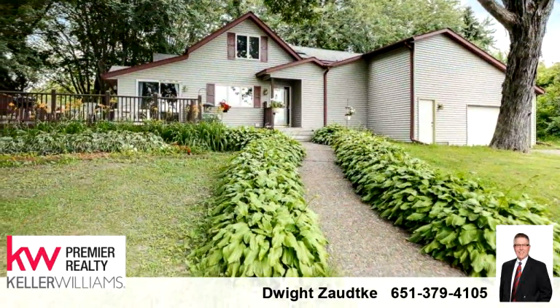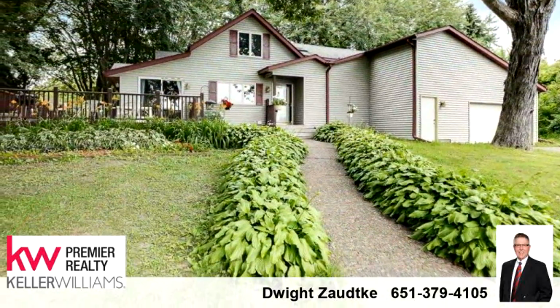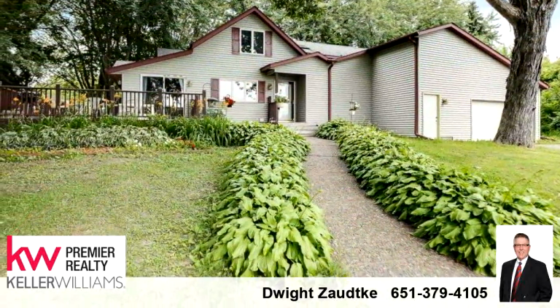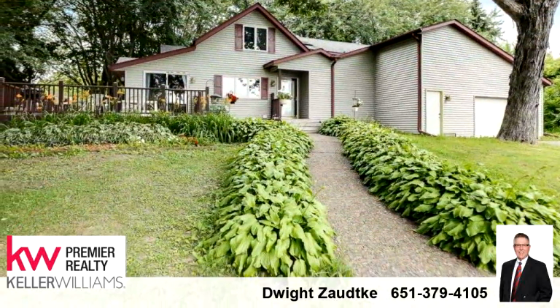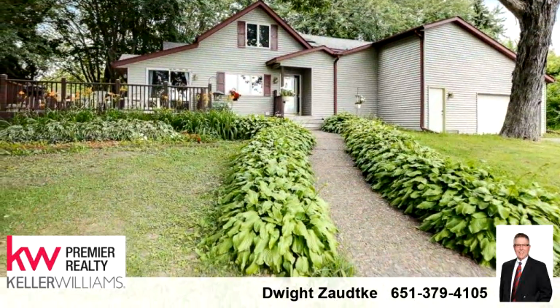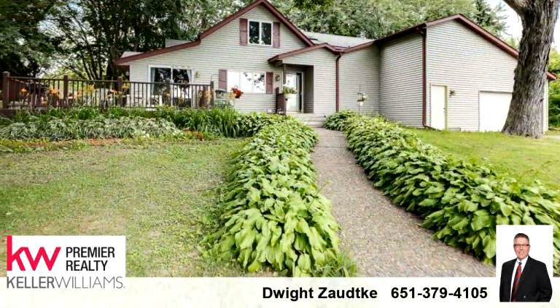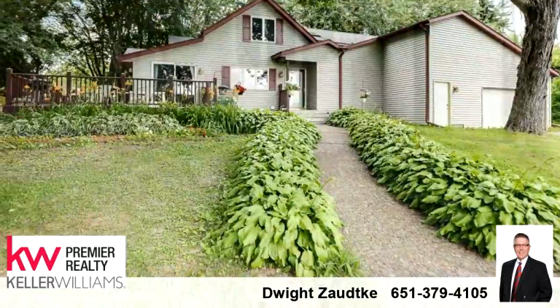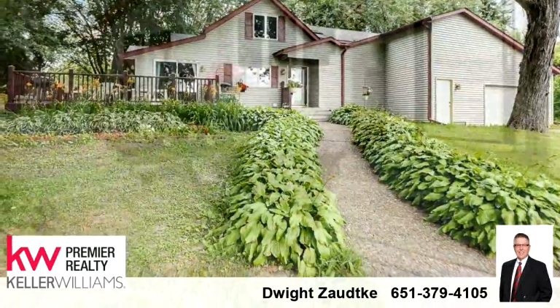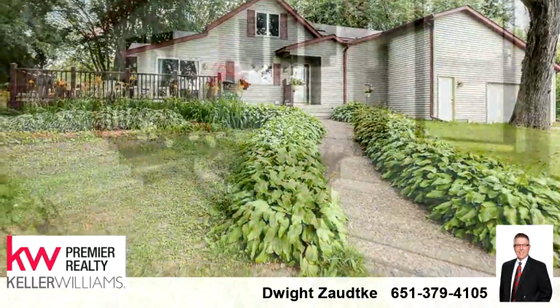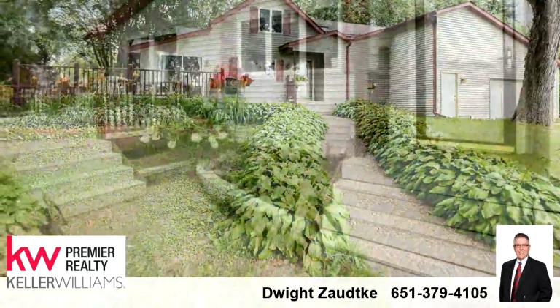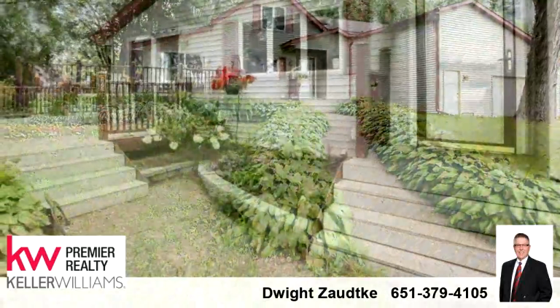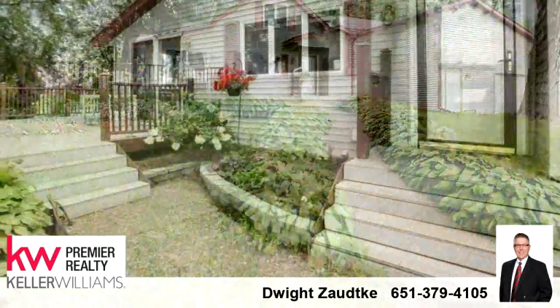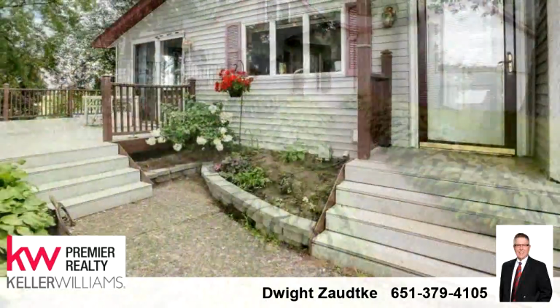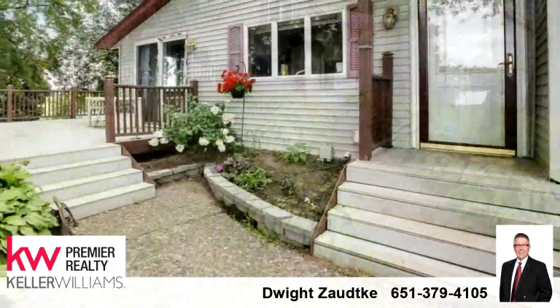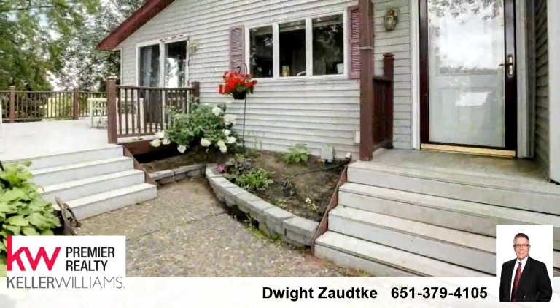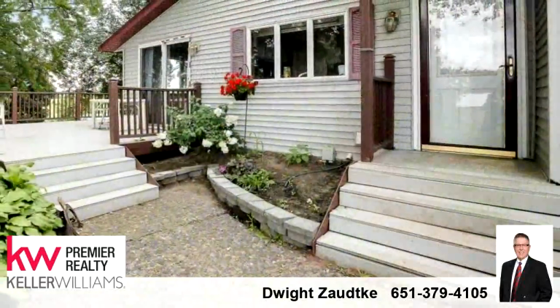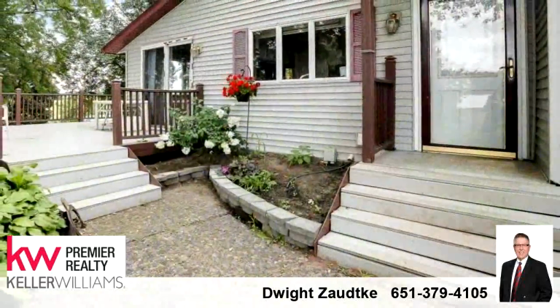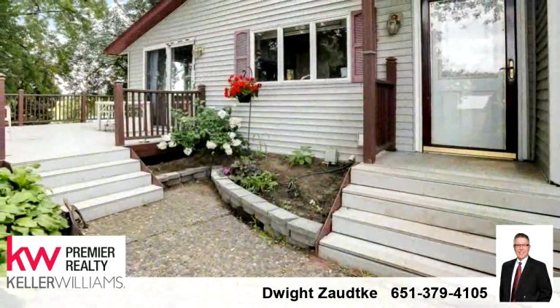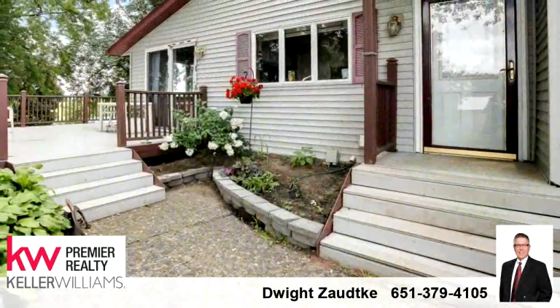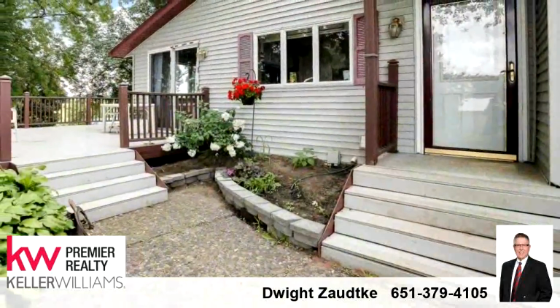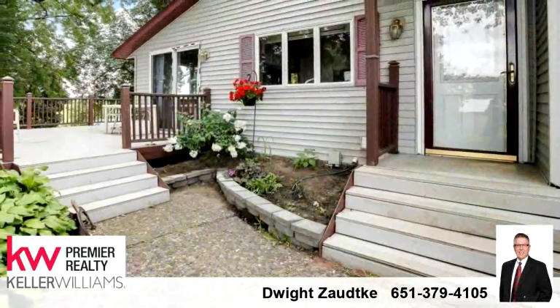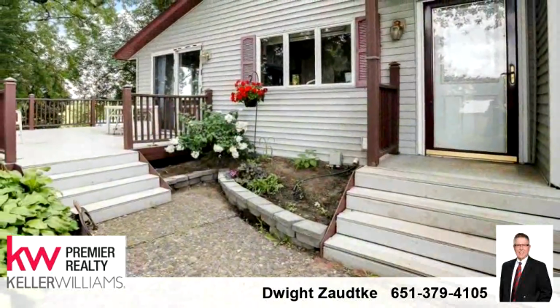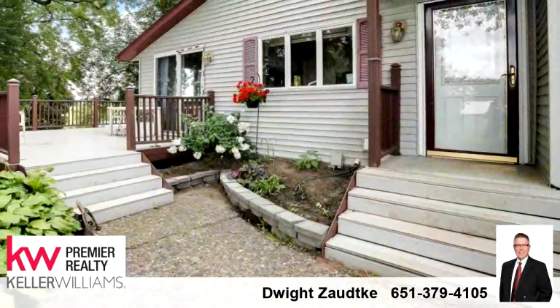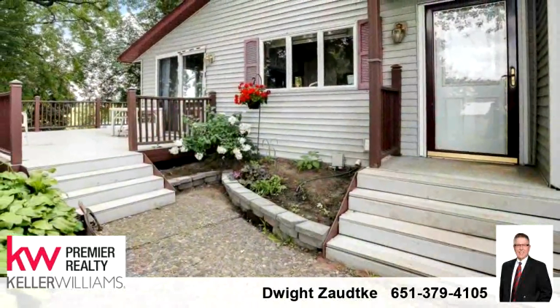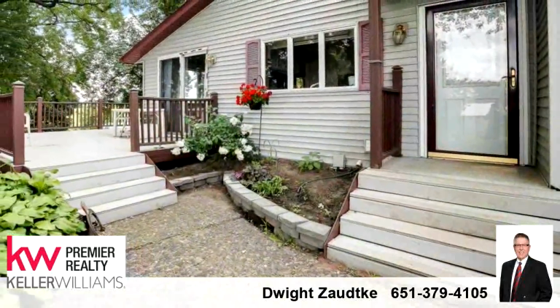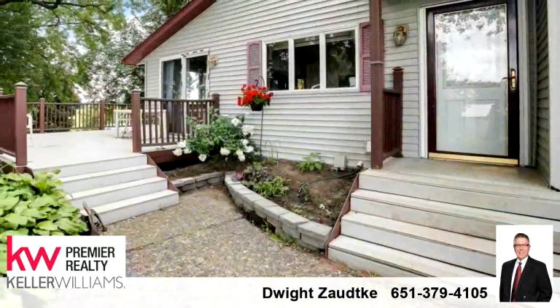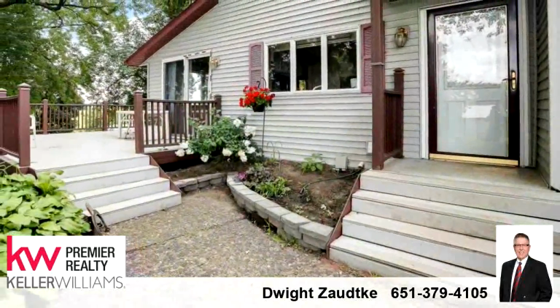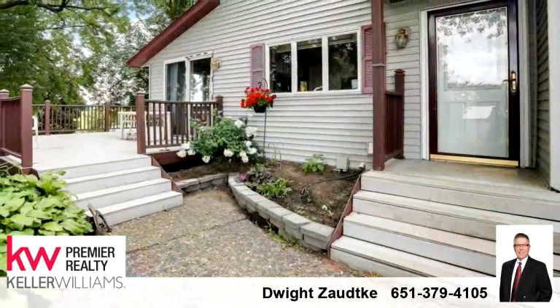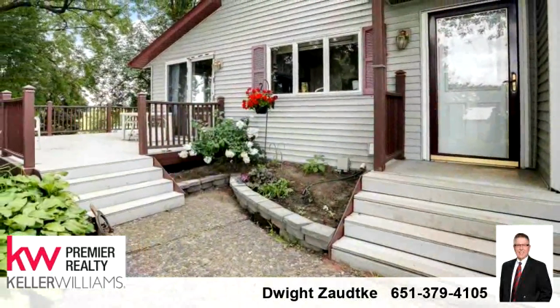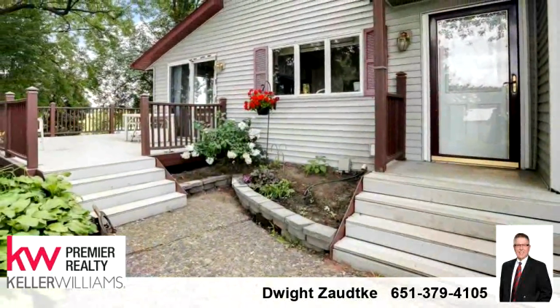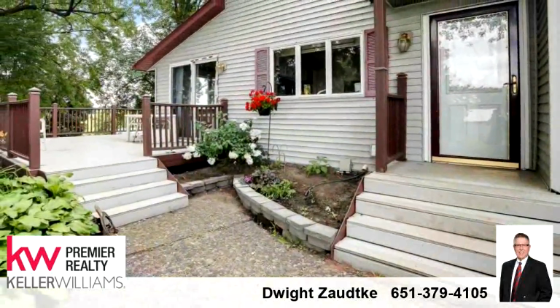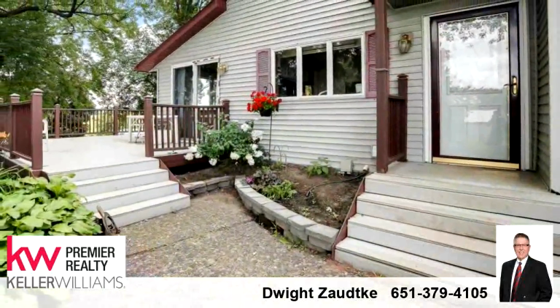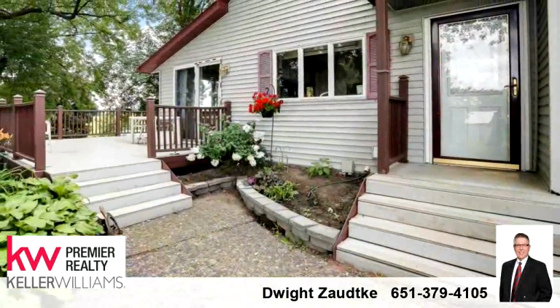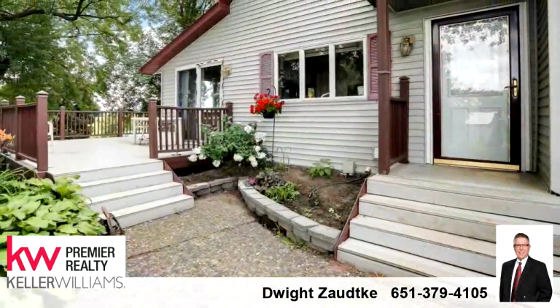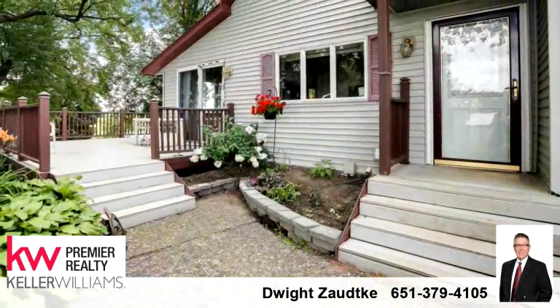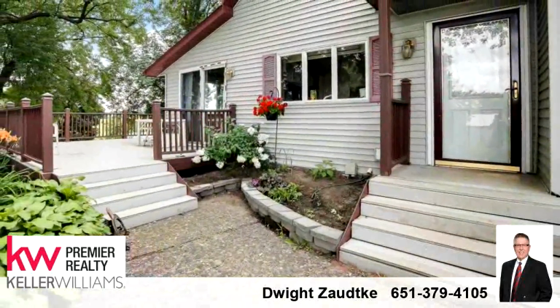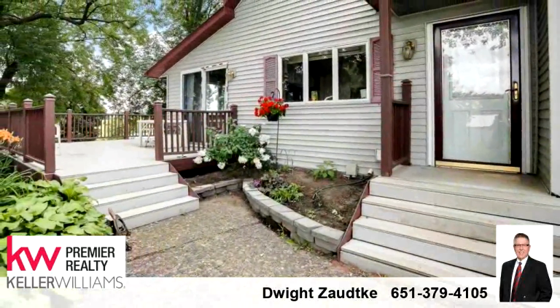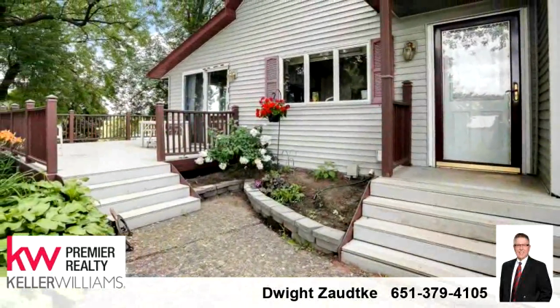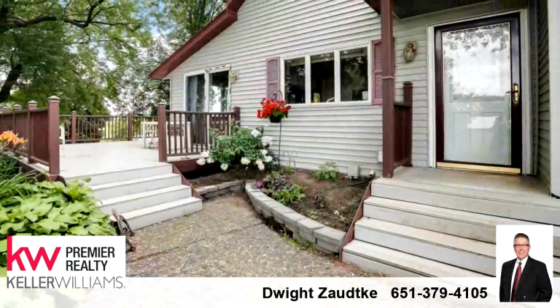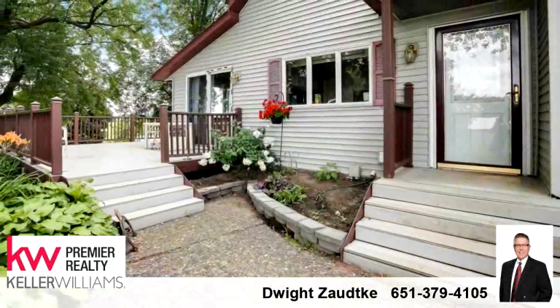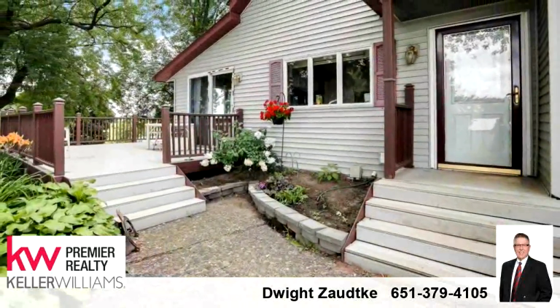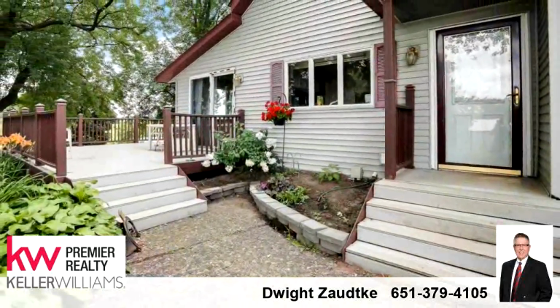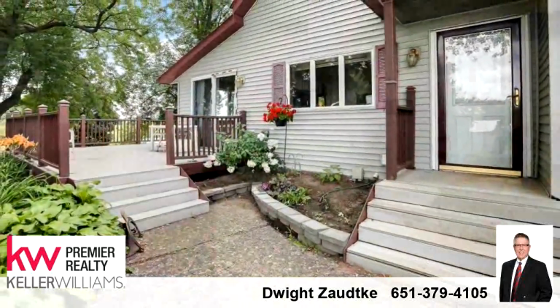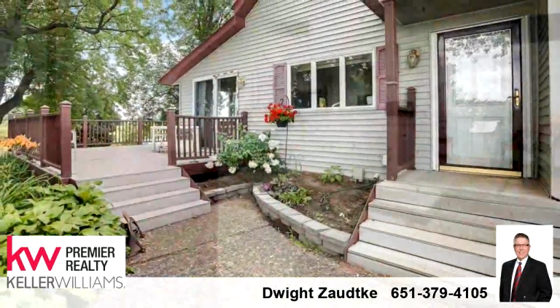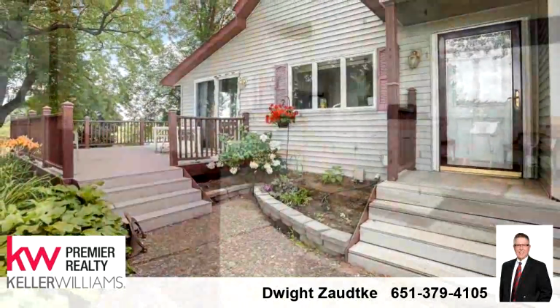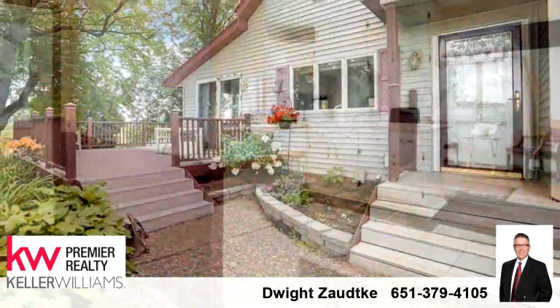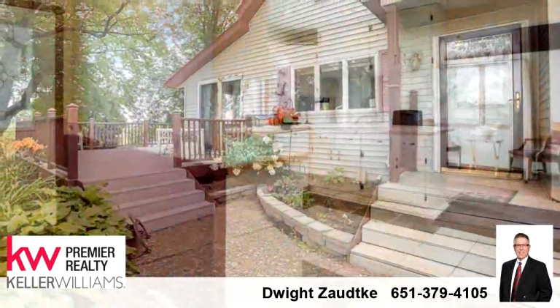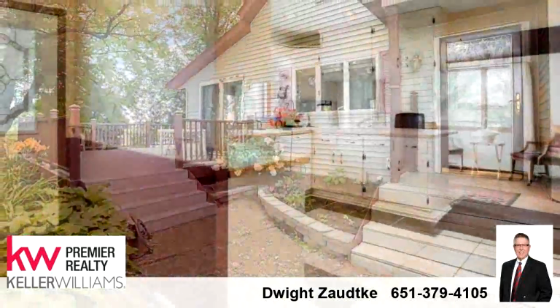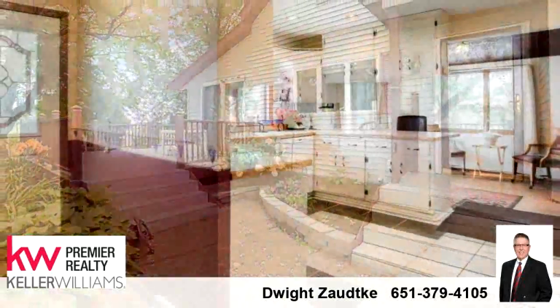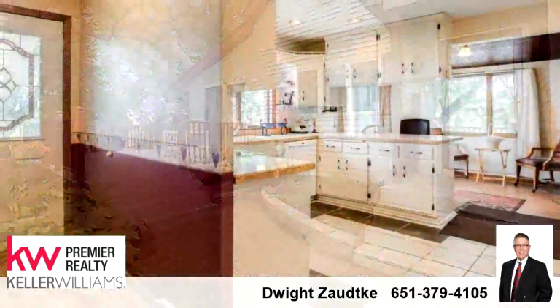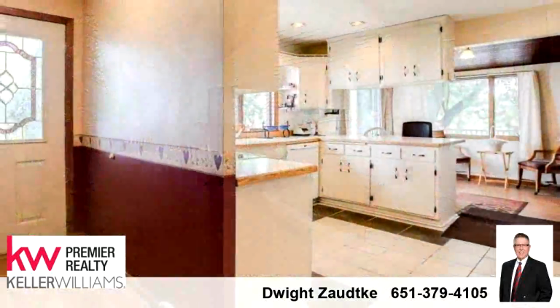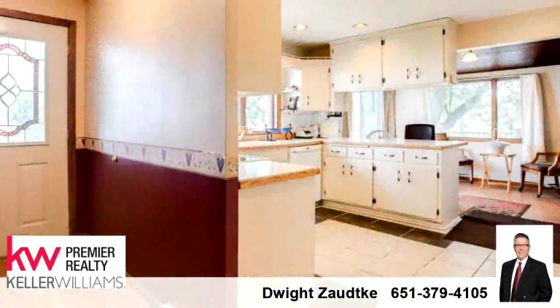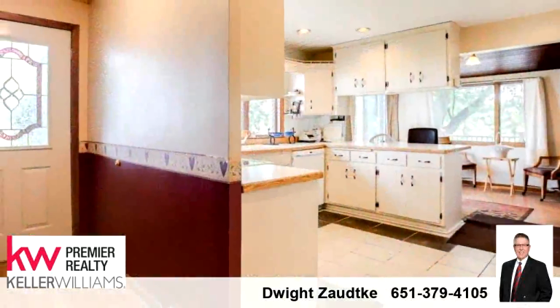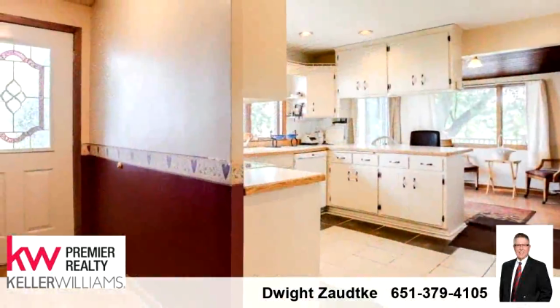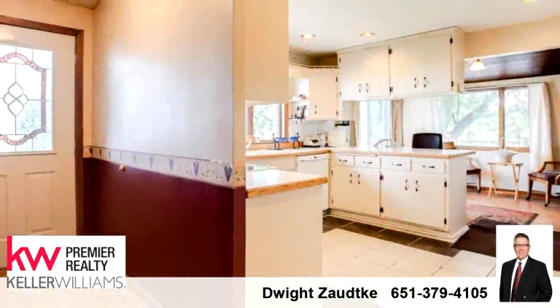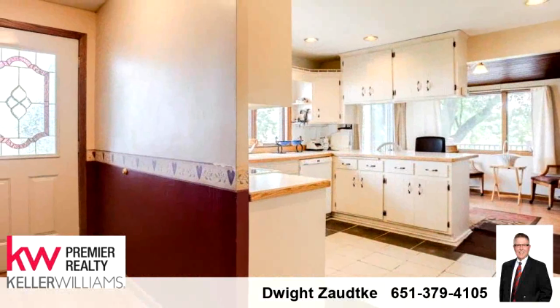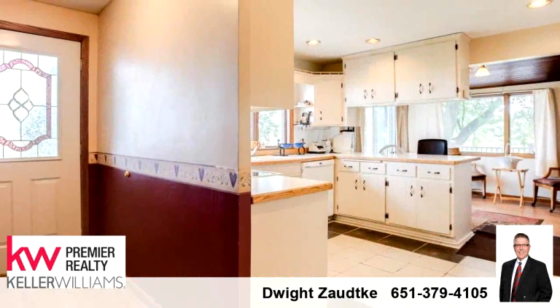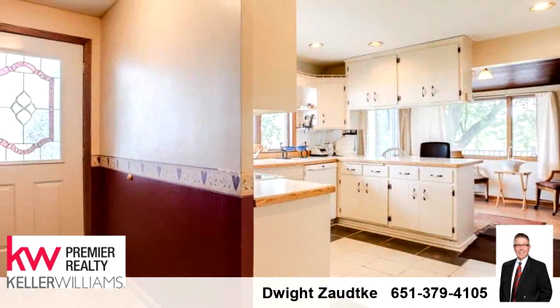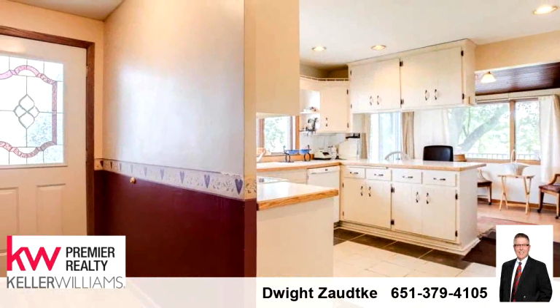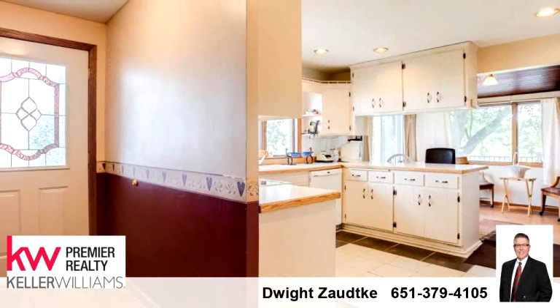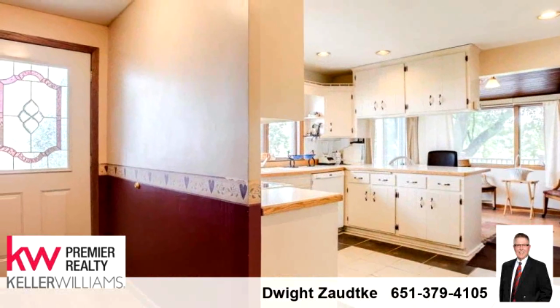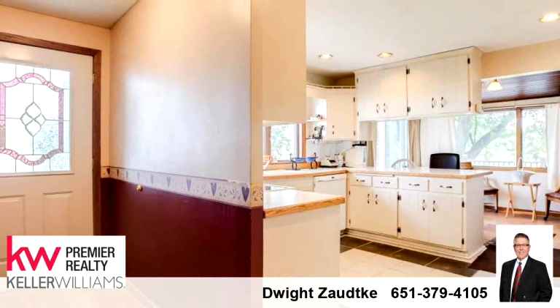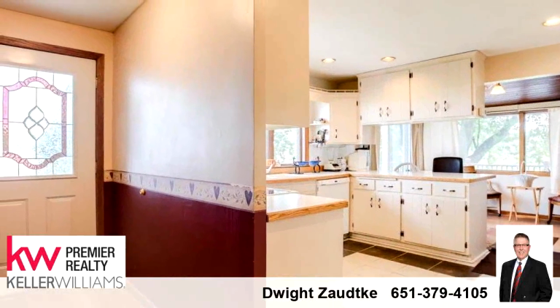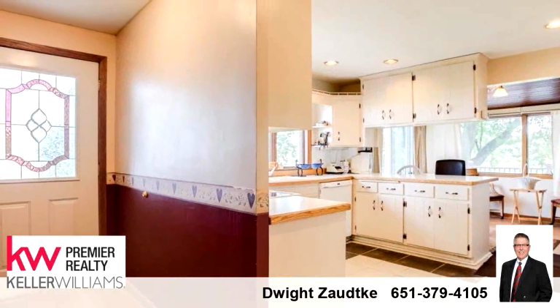For more information or to schedule a showing, contact 651-379-4105.